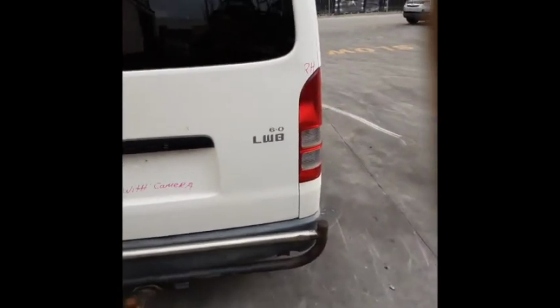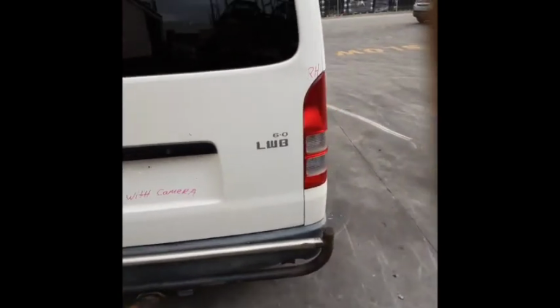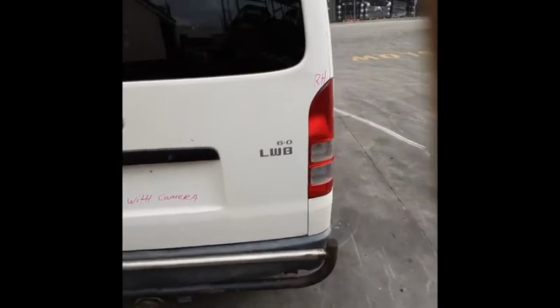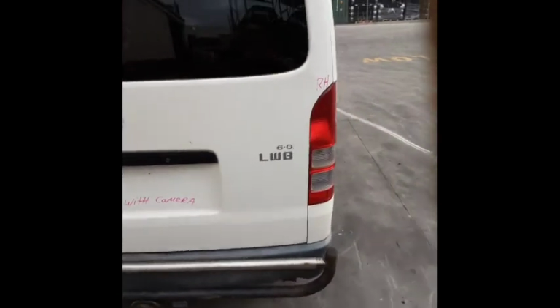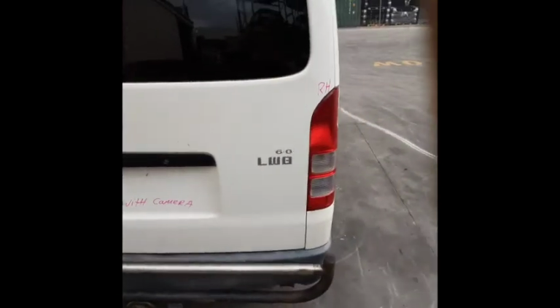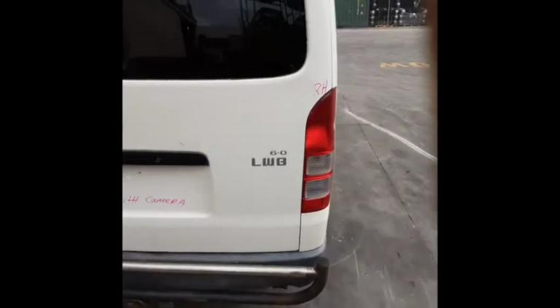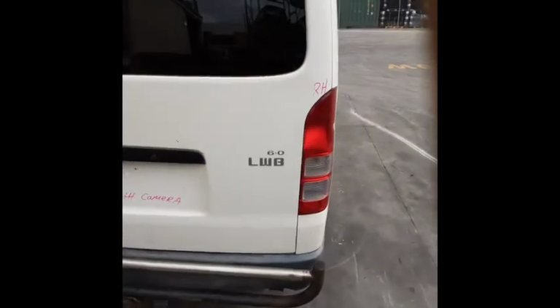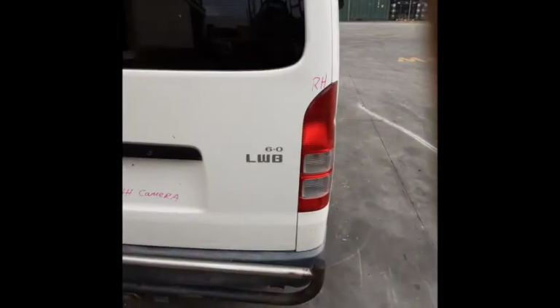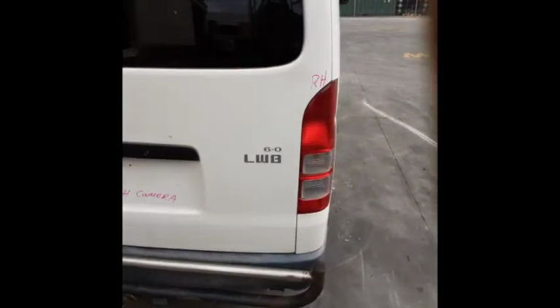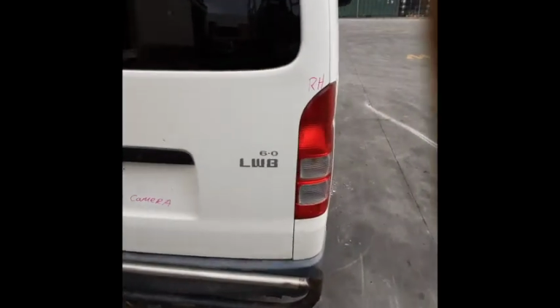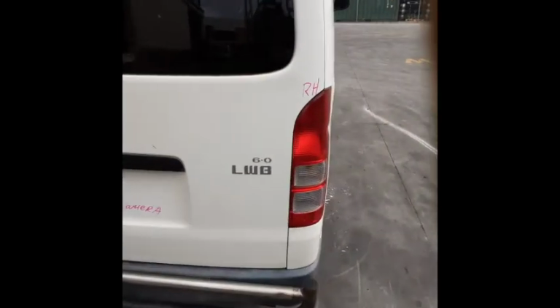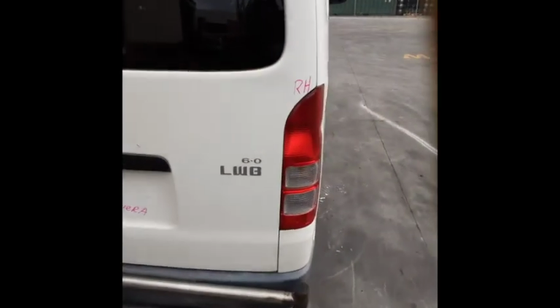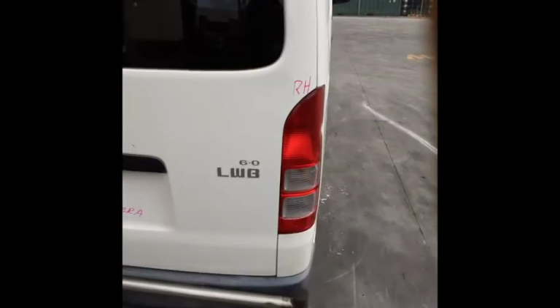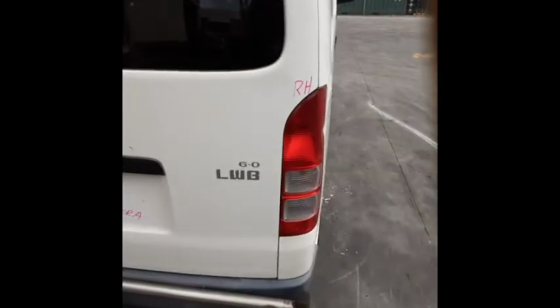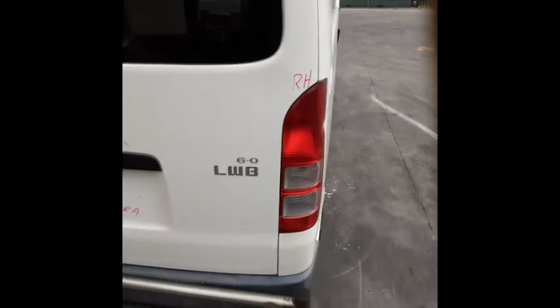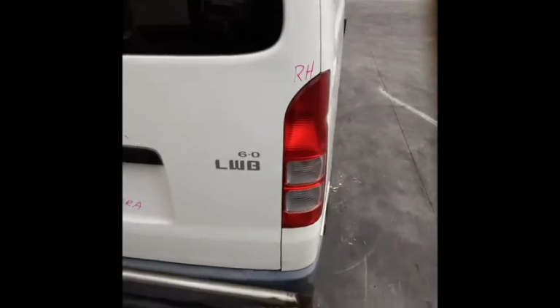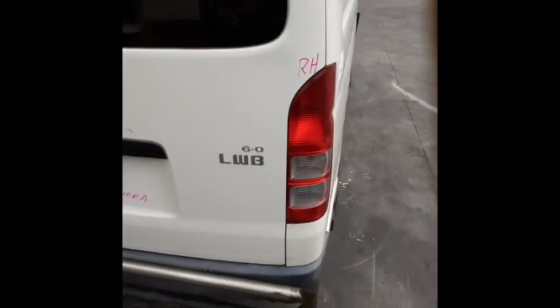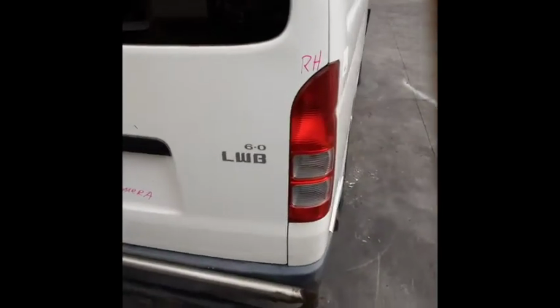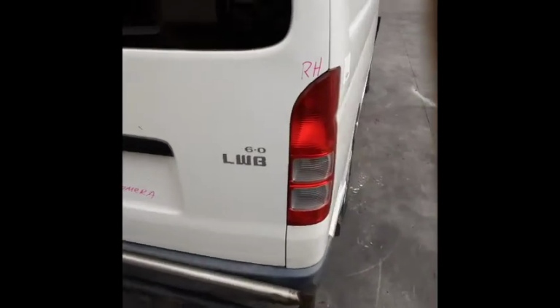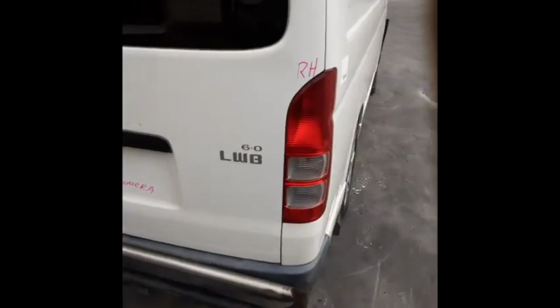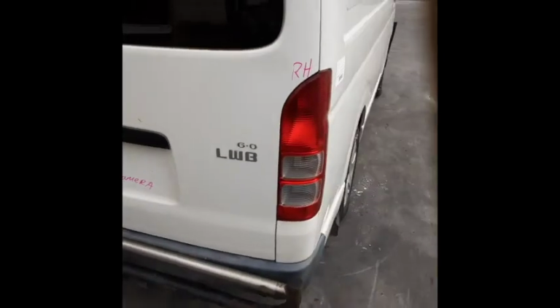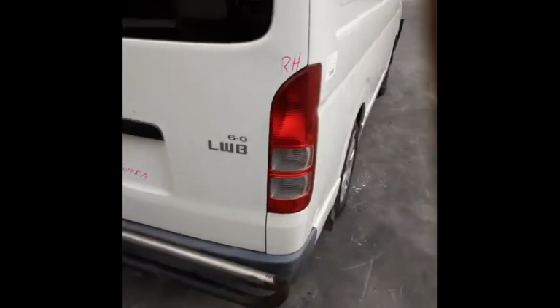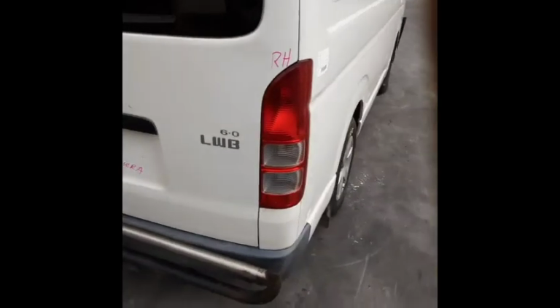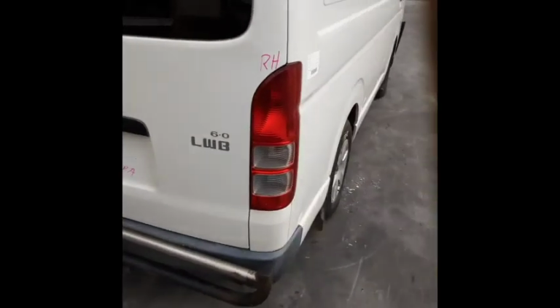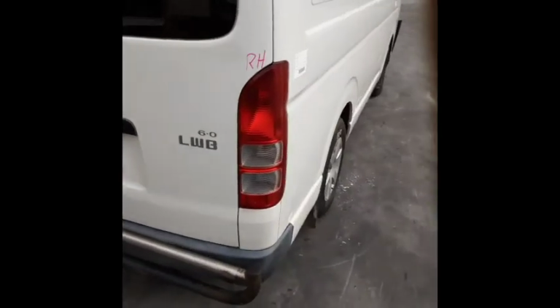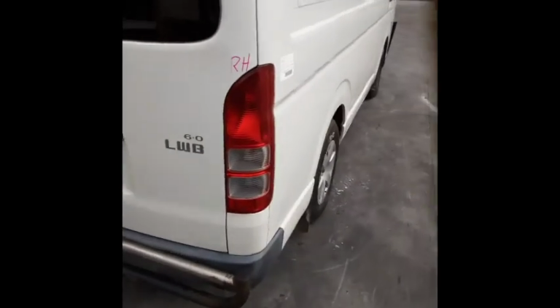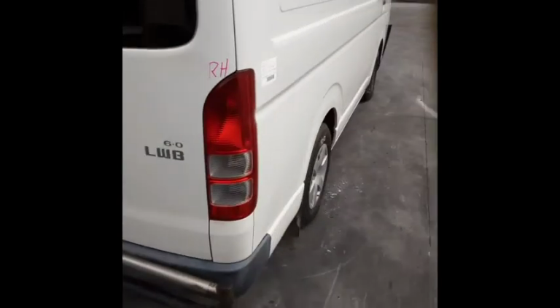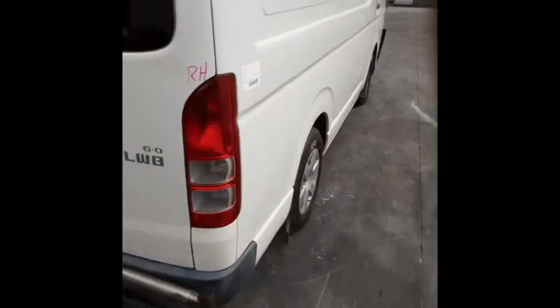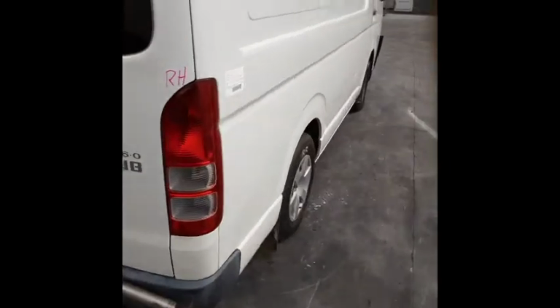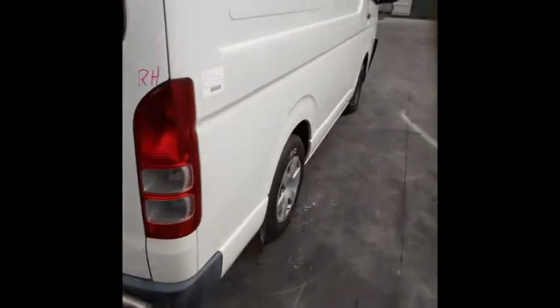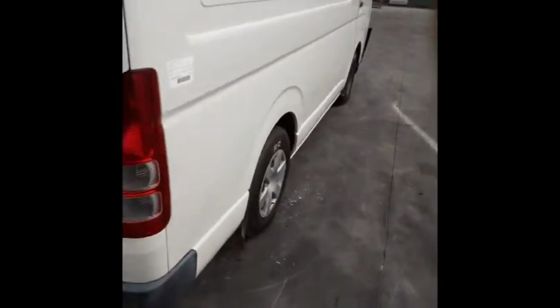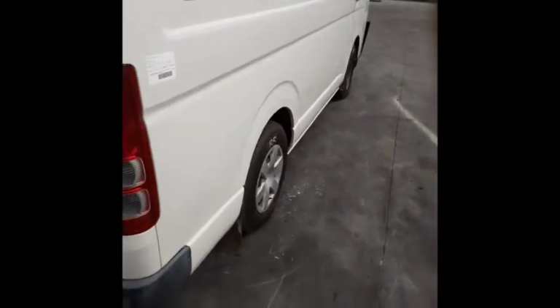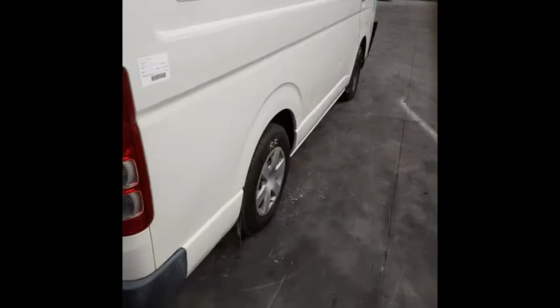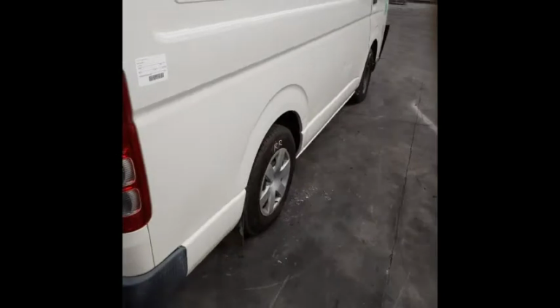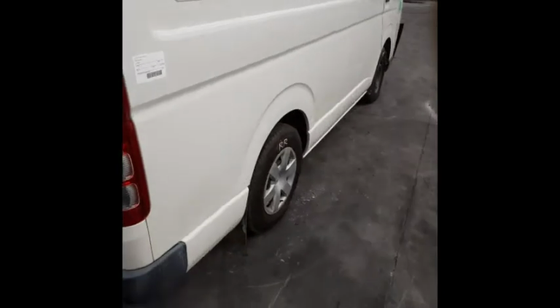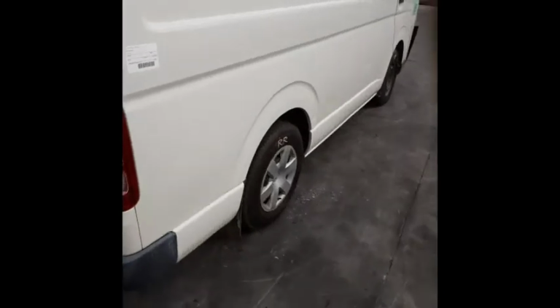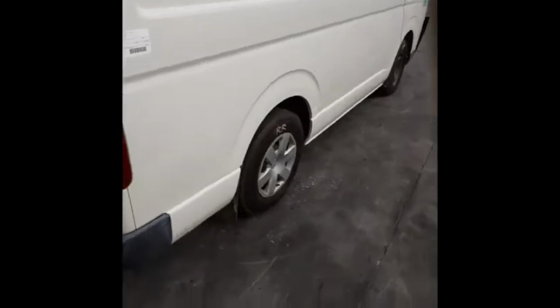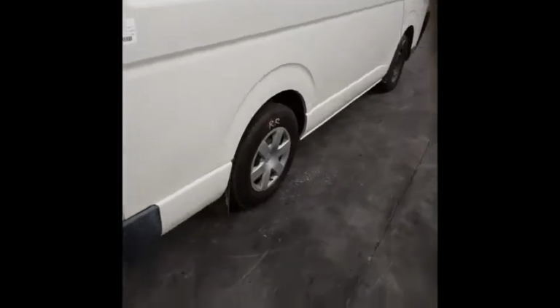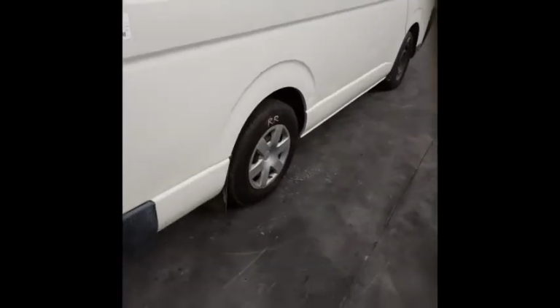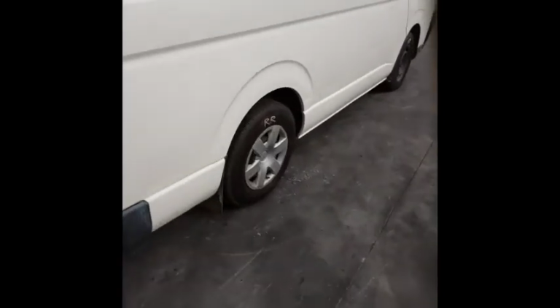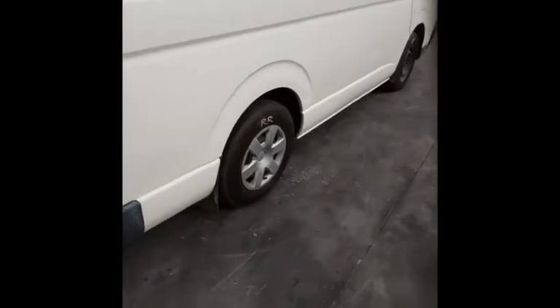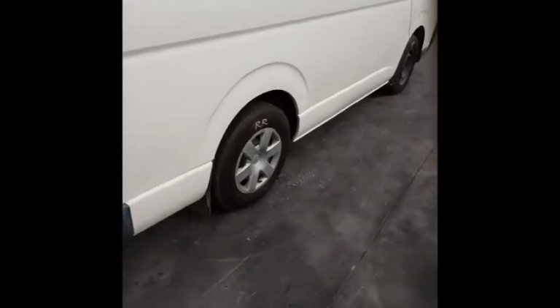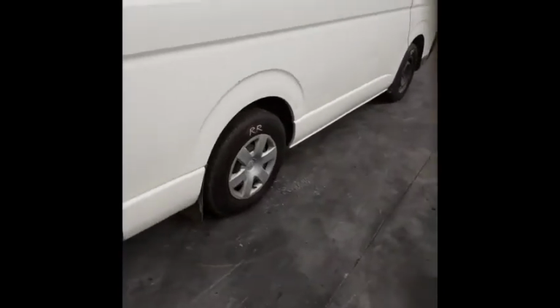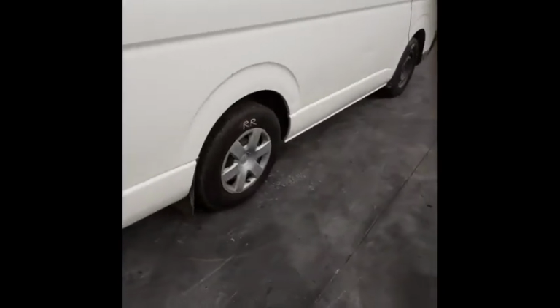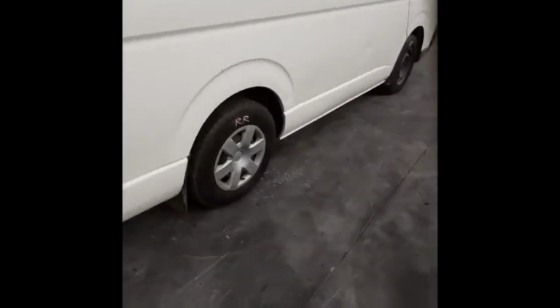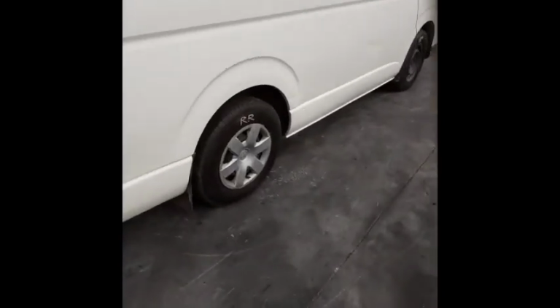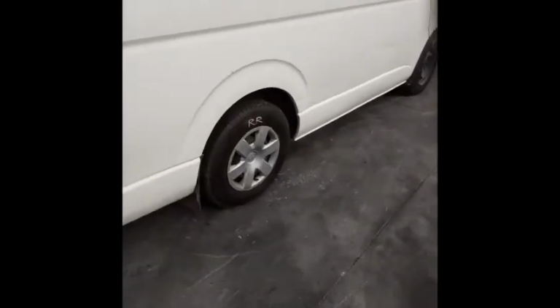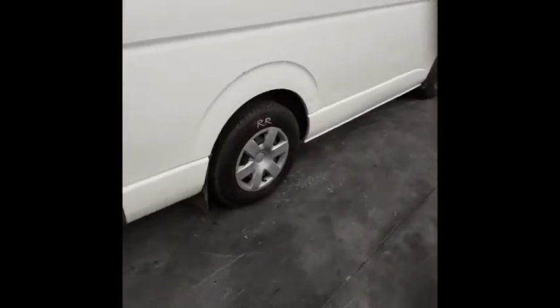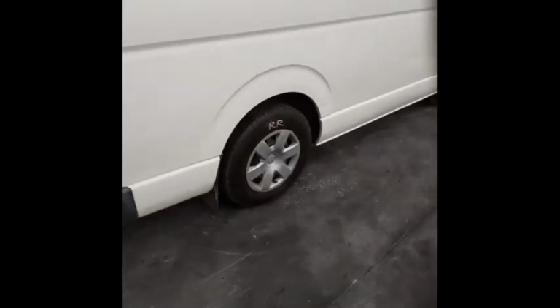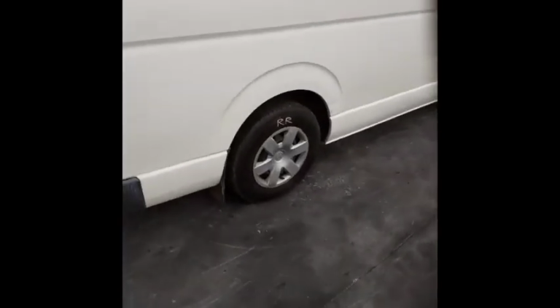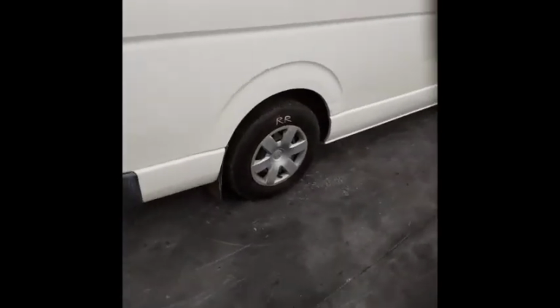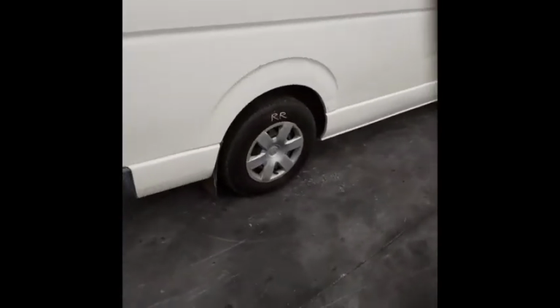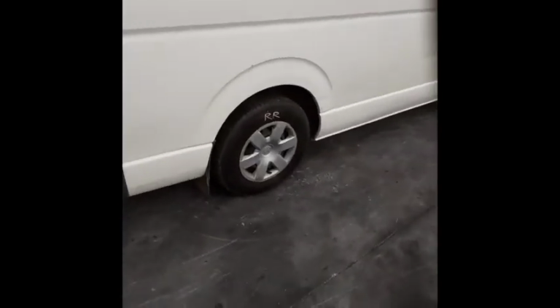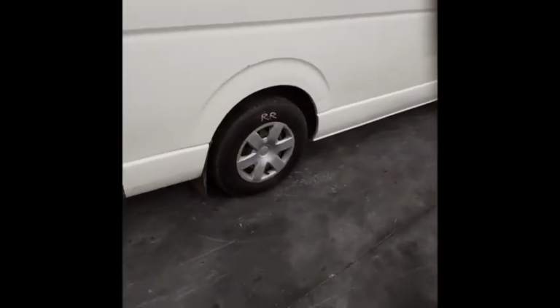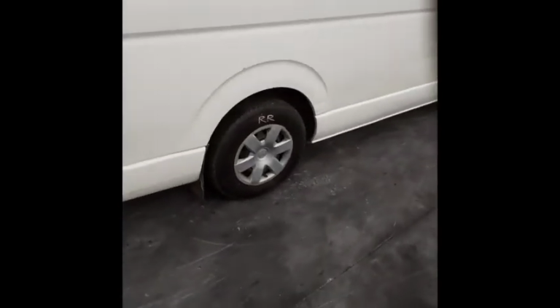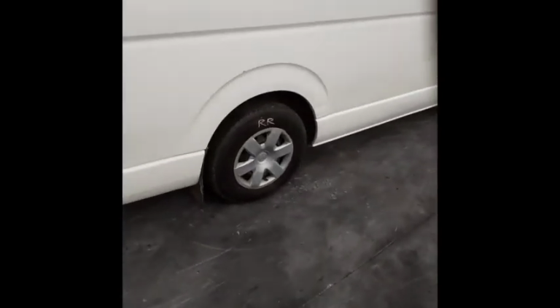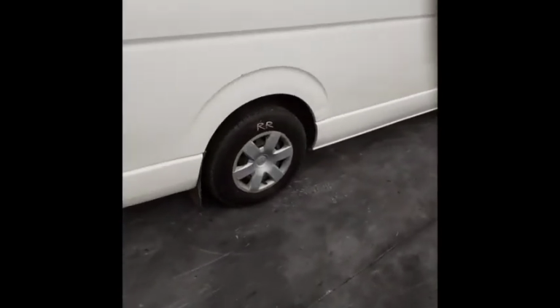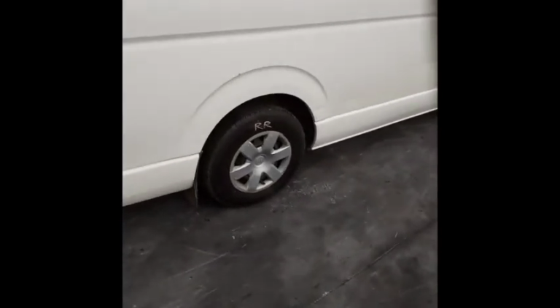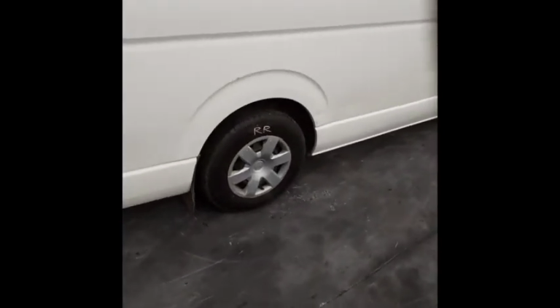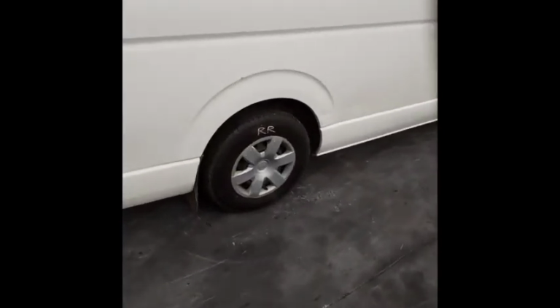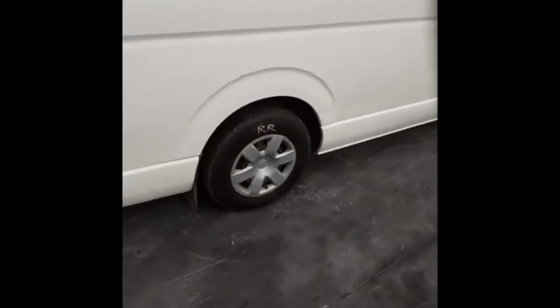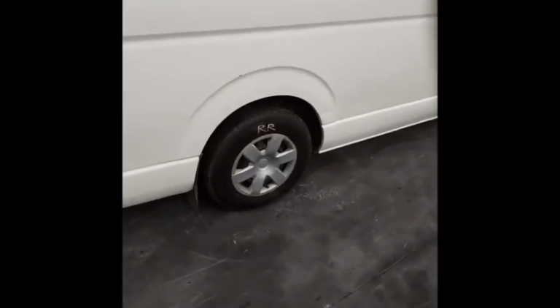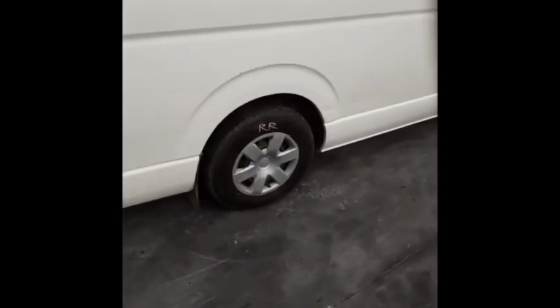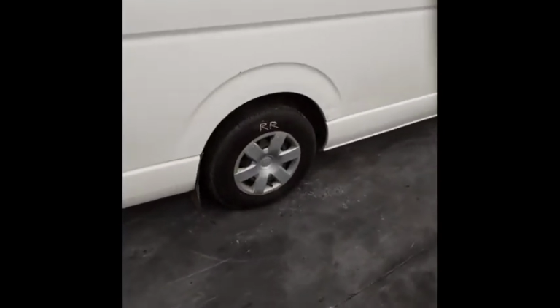Right-hand tail light in good condition. Right-hand rear 15-inch steel rim with good tyre.